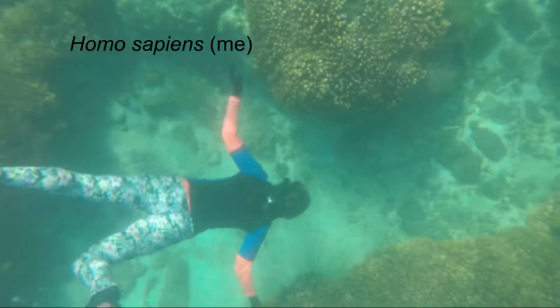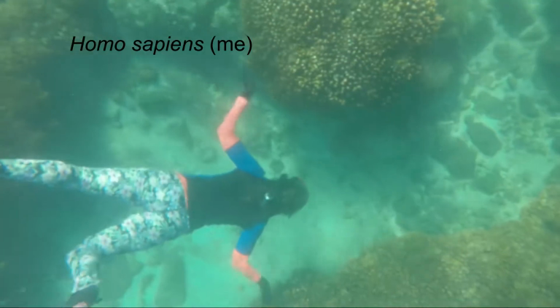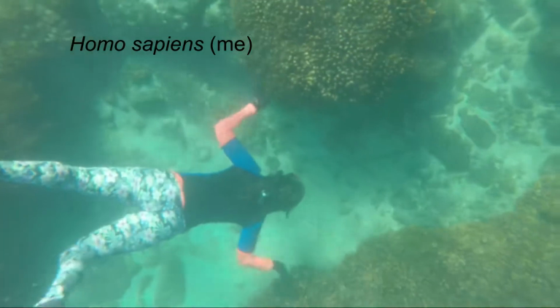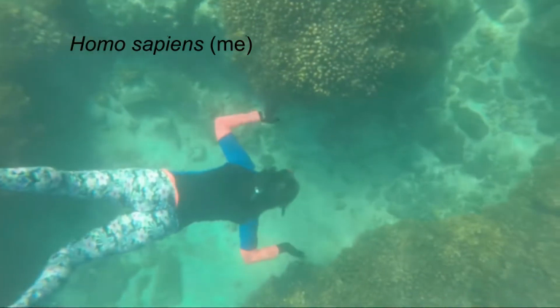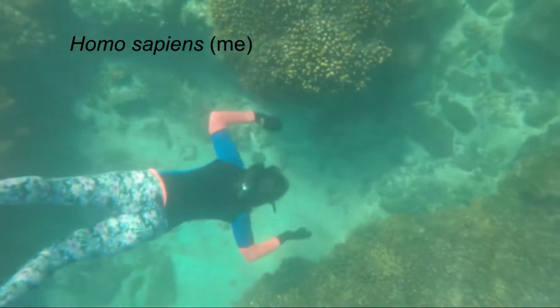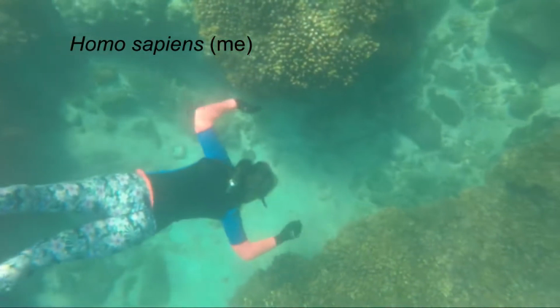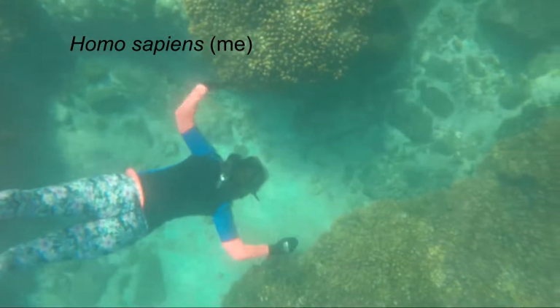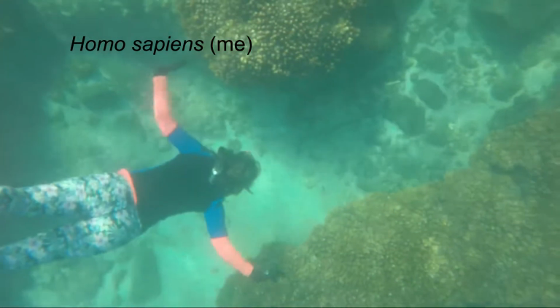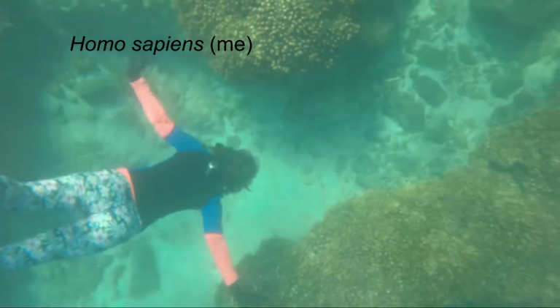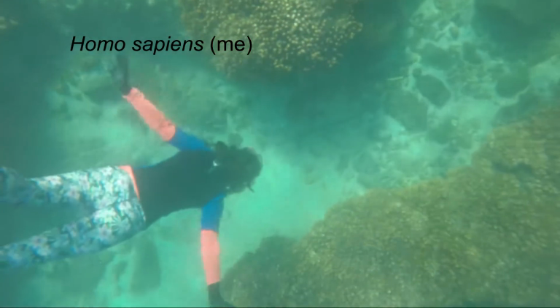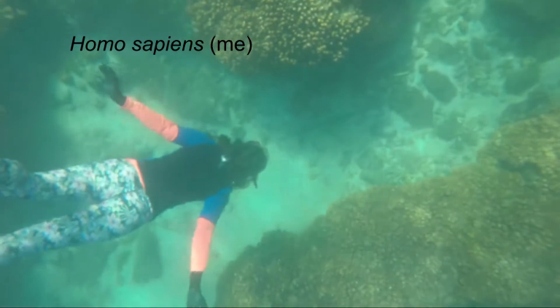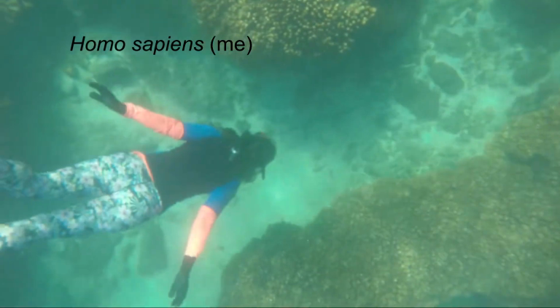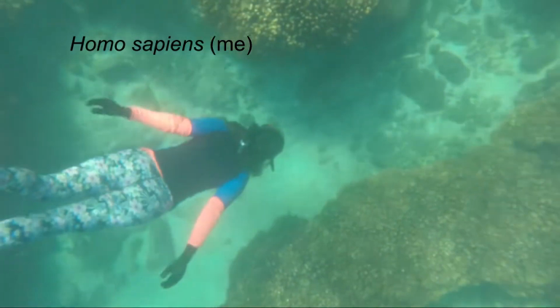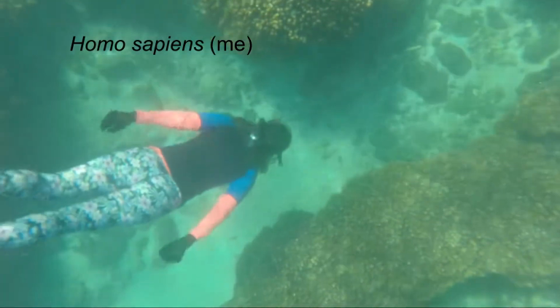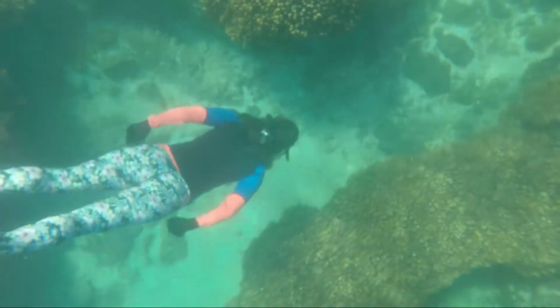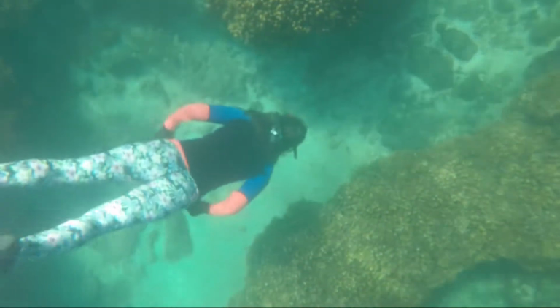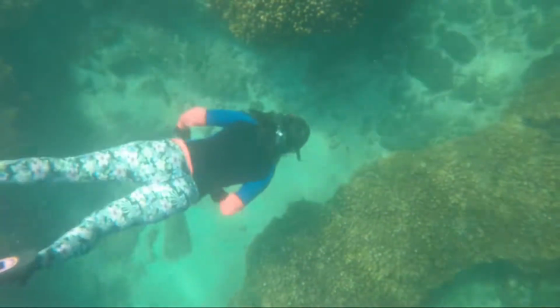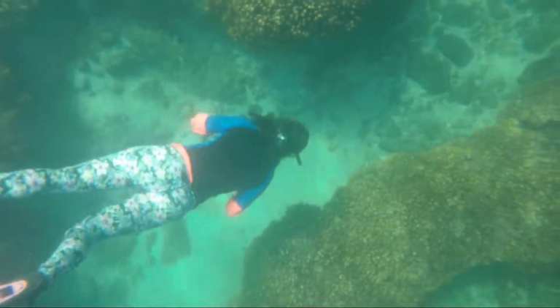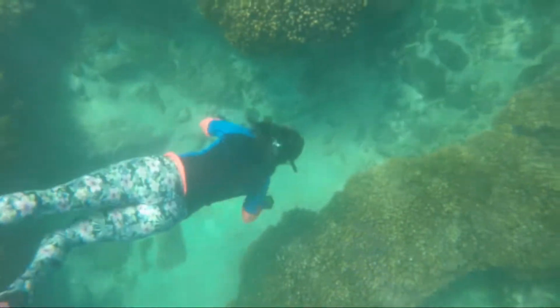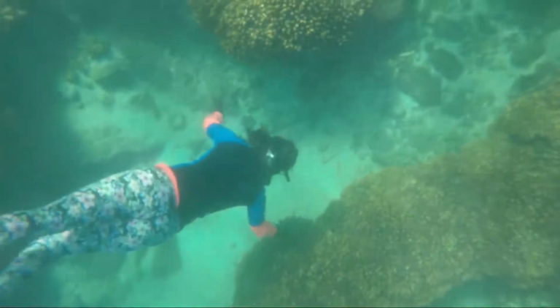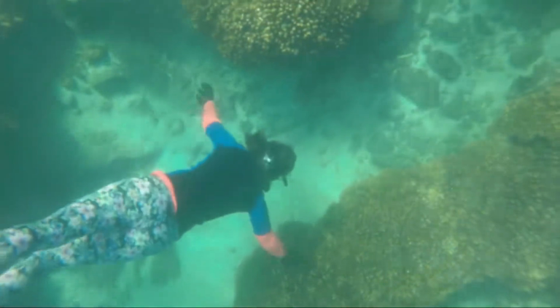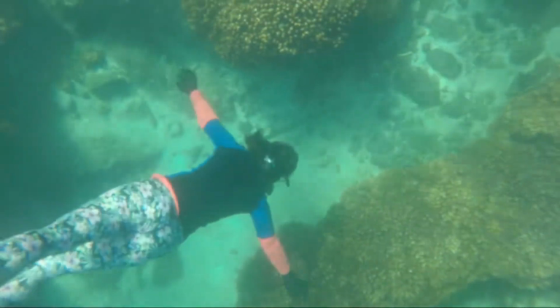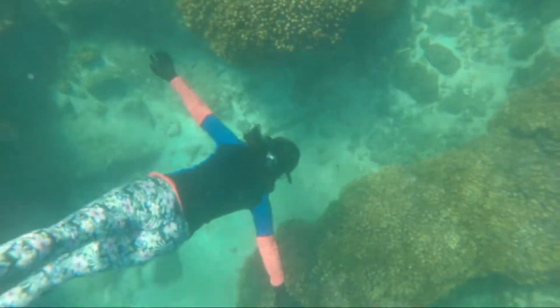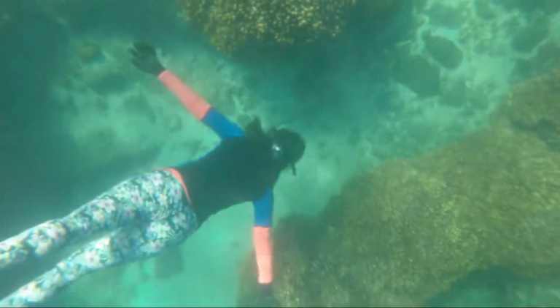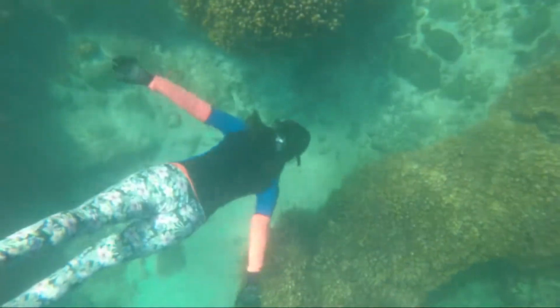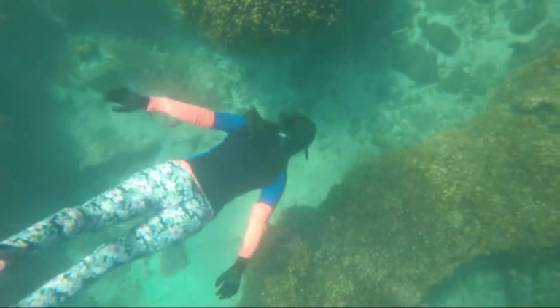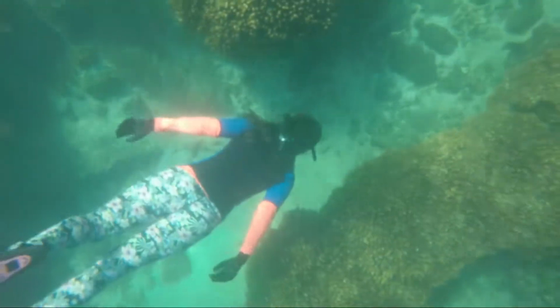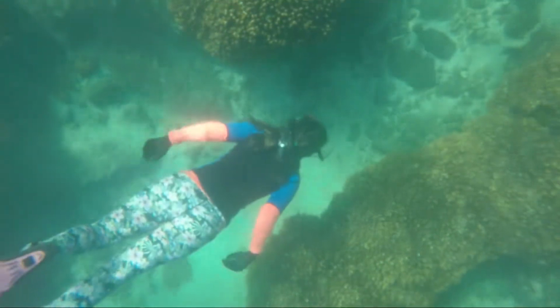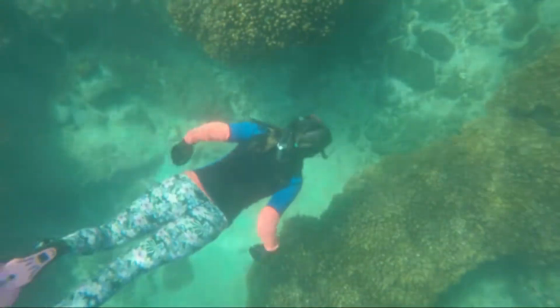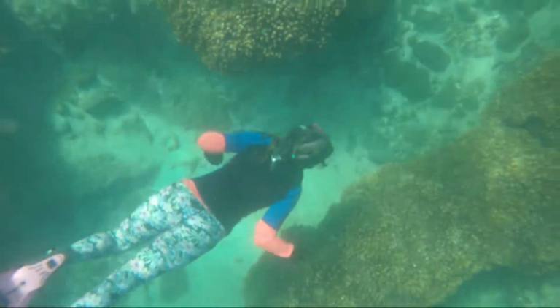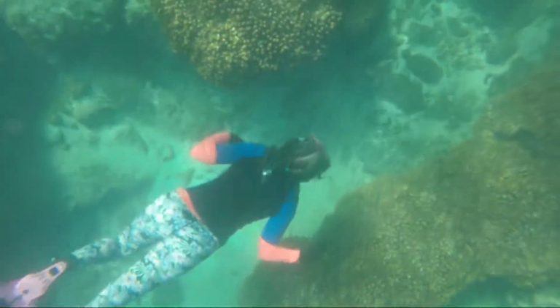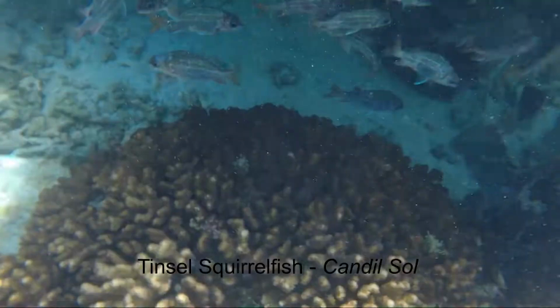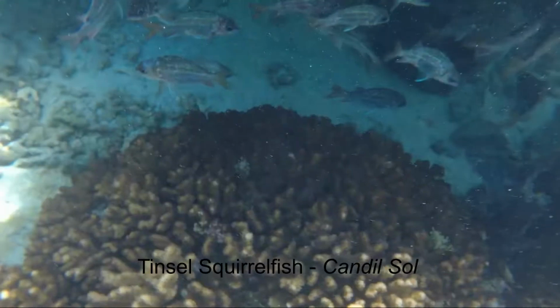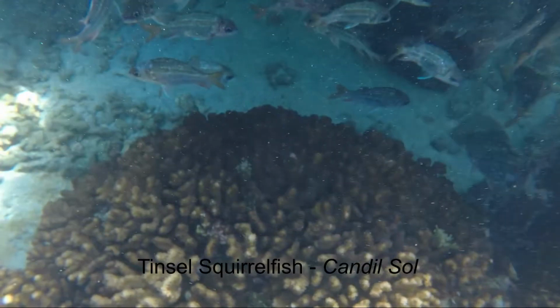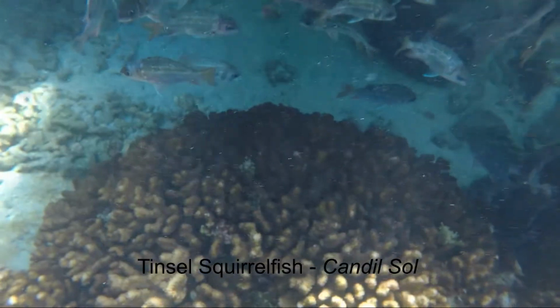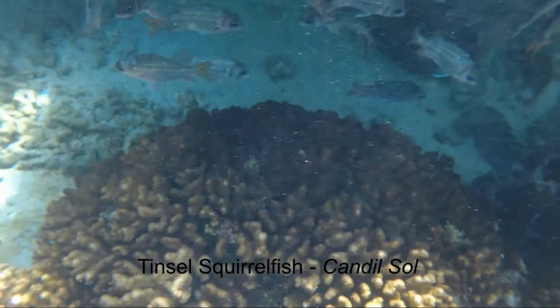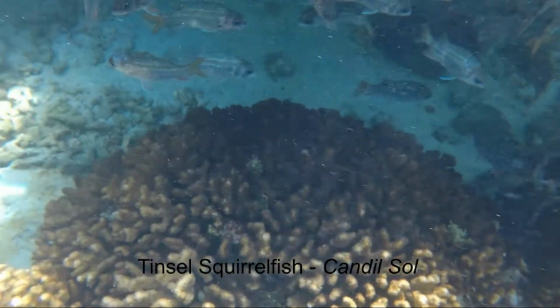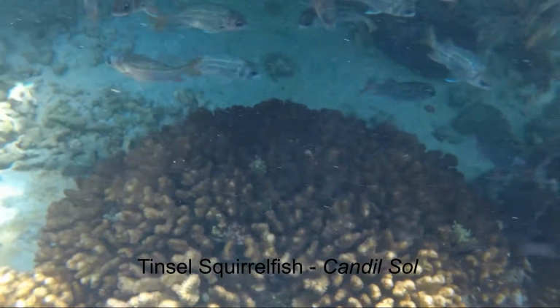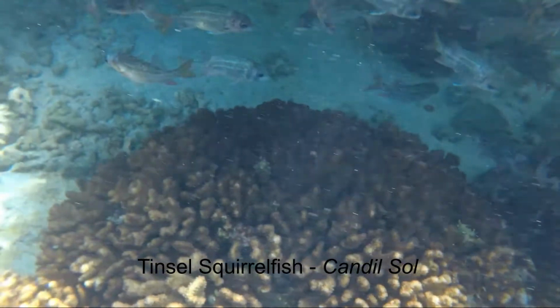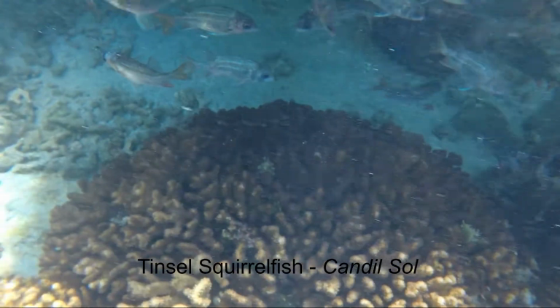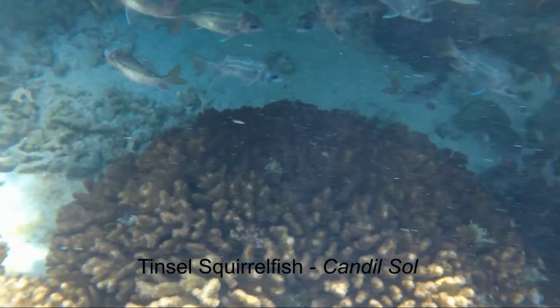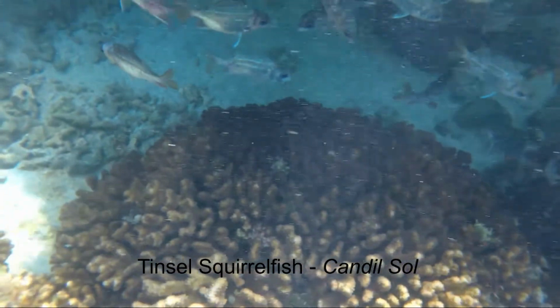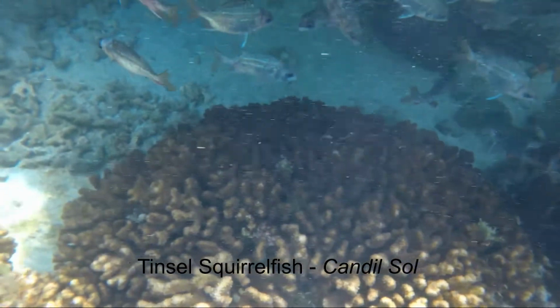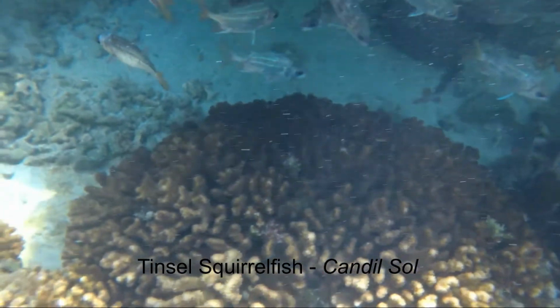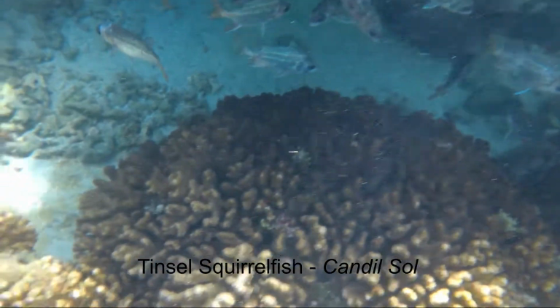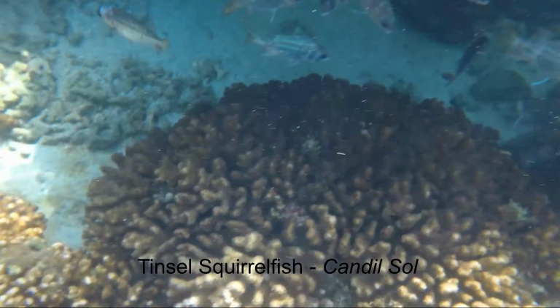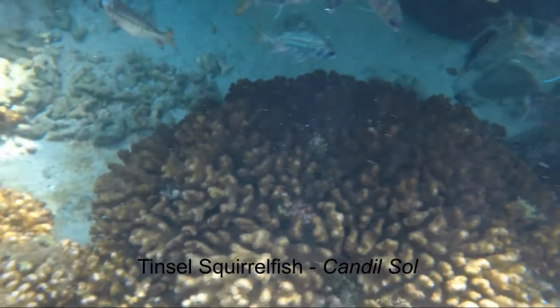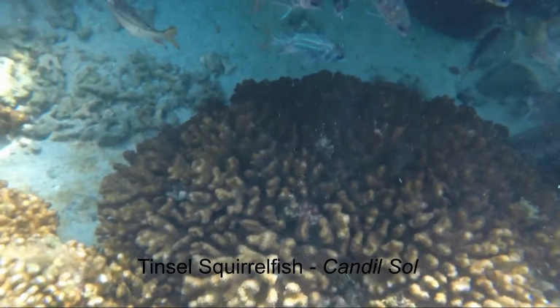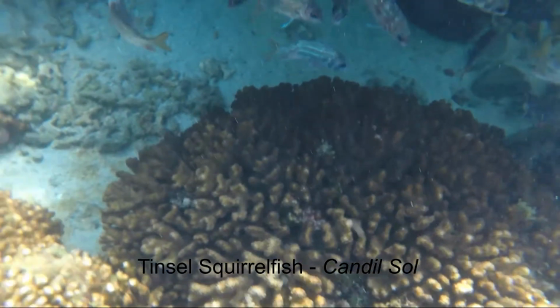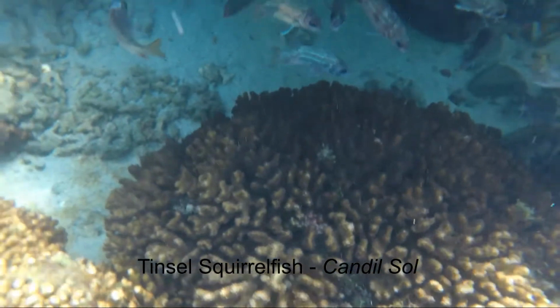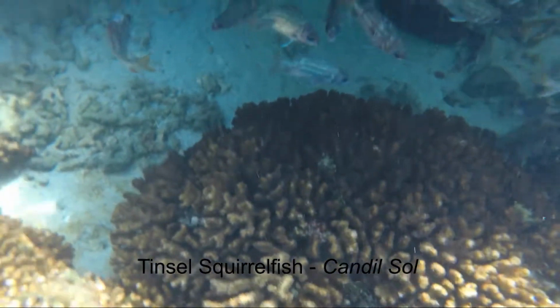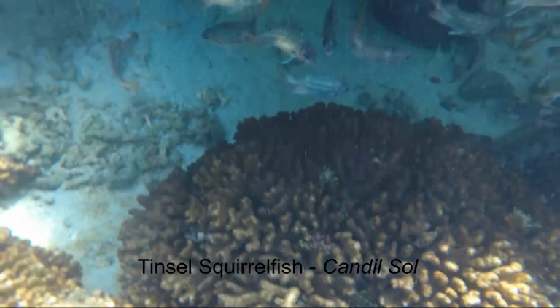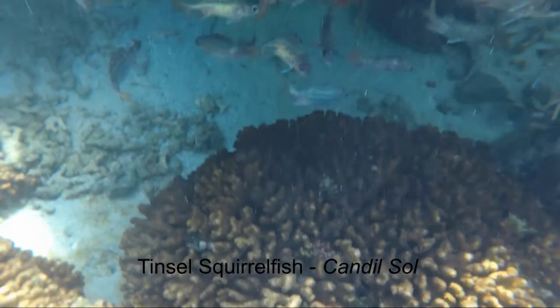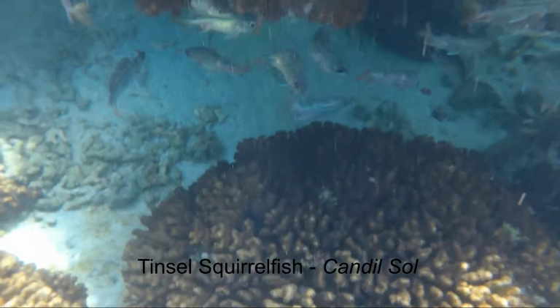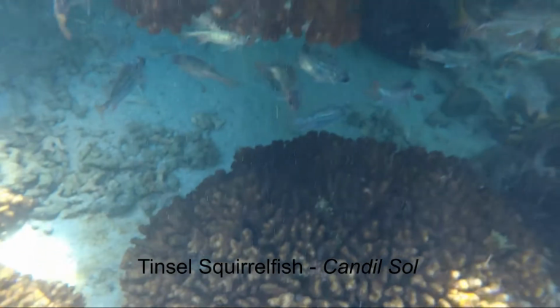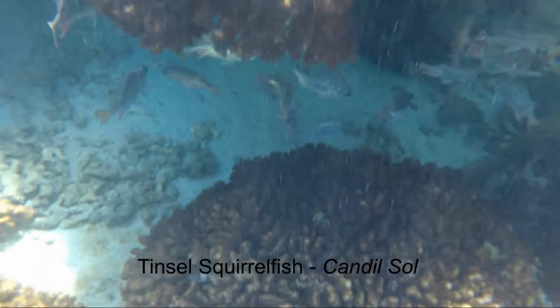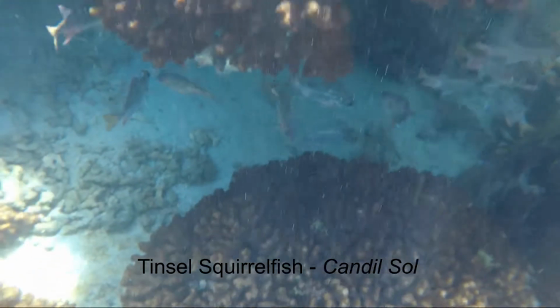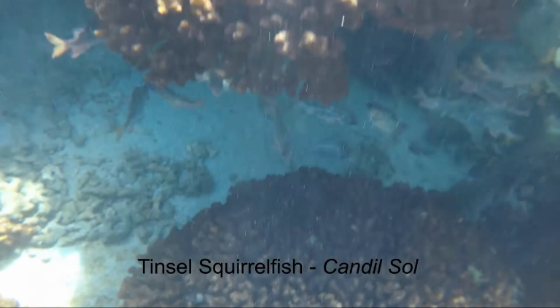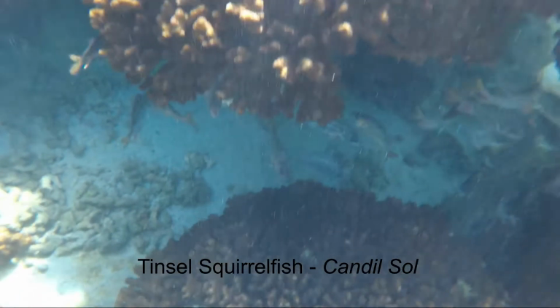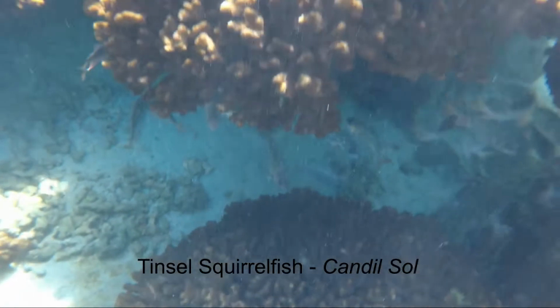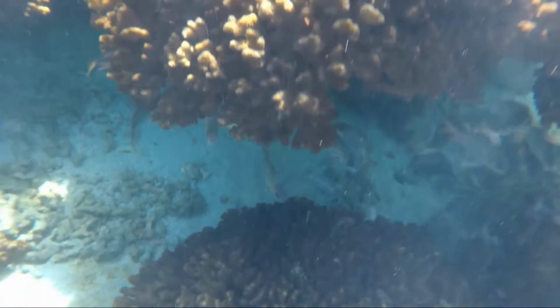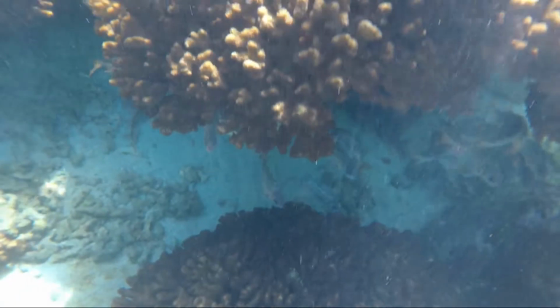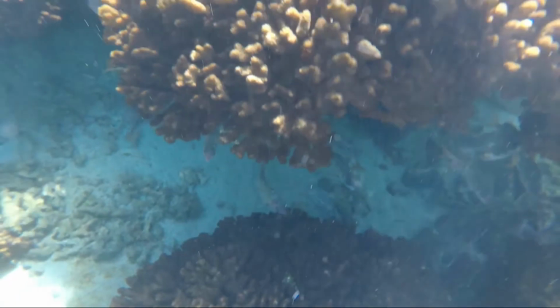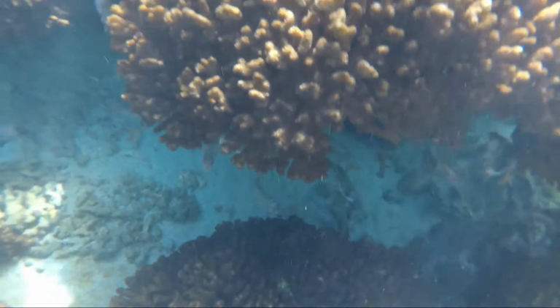Who's that? Looks familiar. I think these are squirrel fish, but they might be snappers.